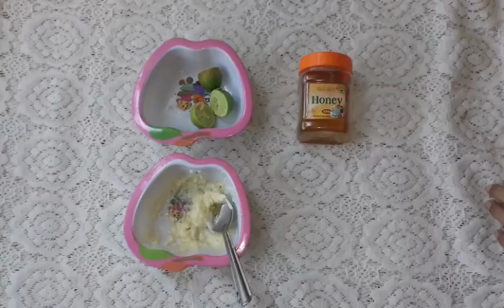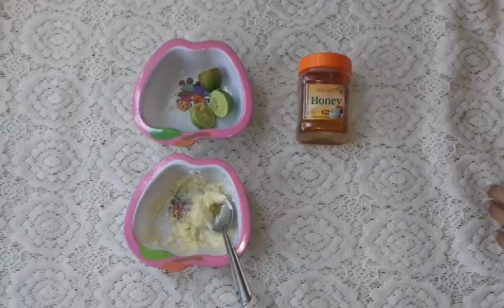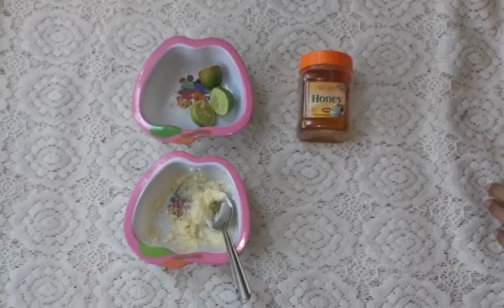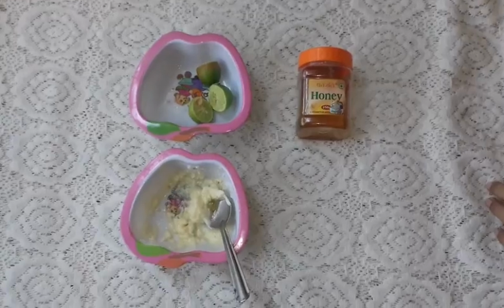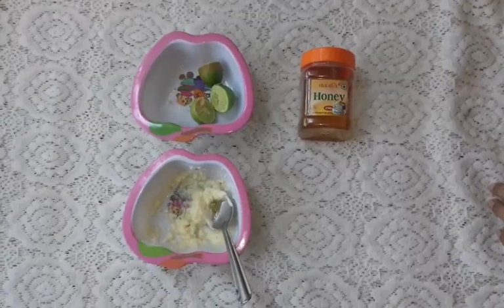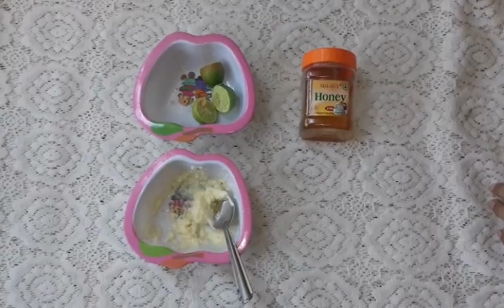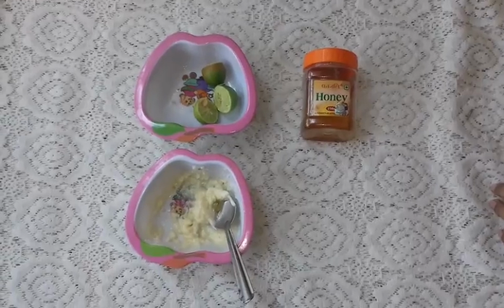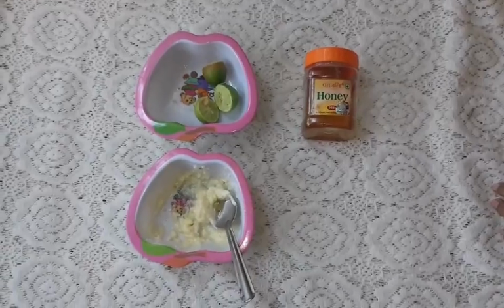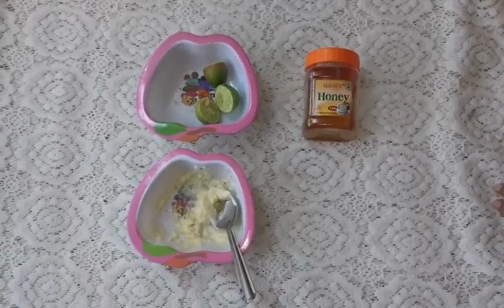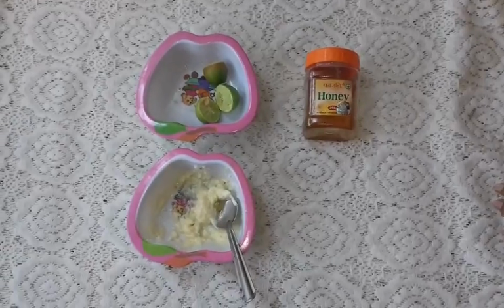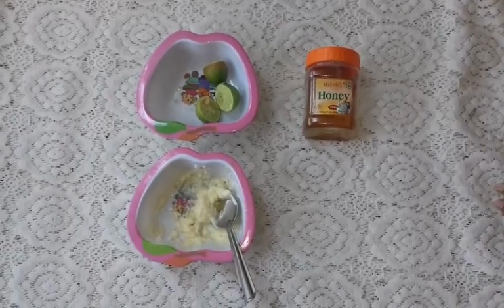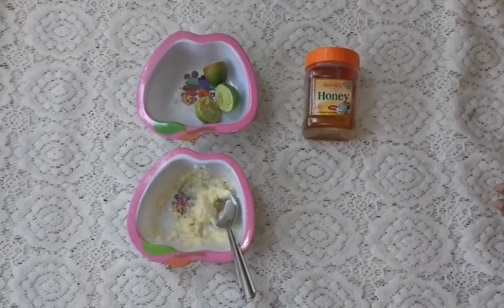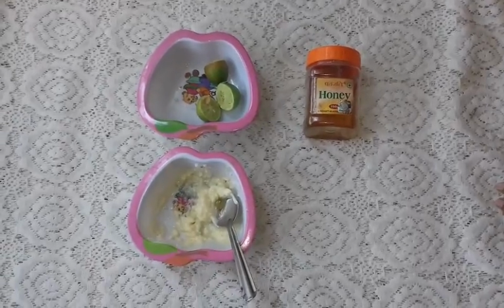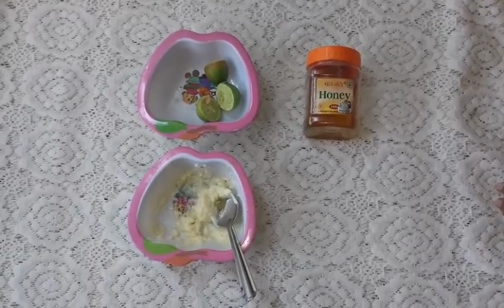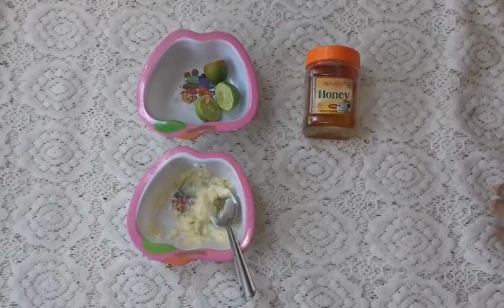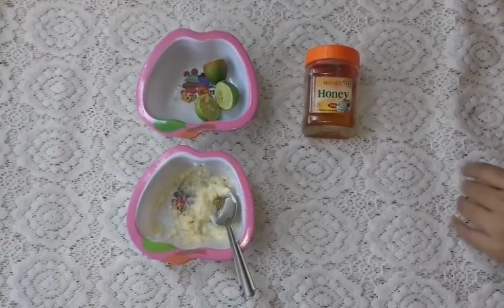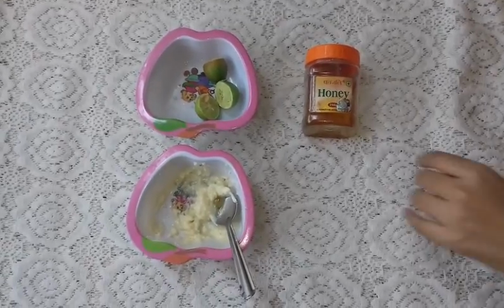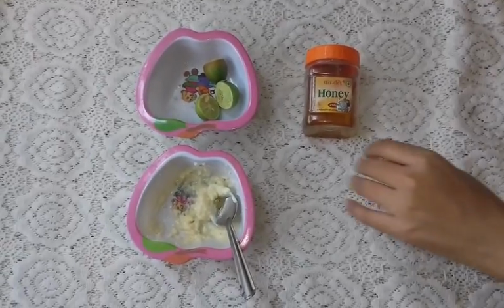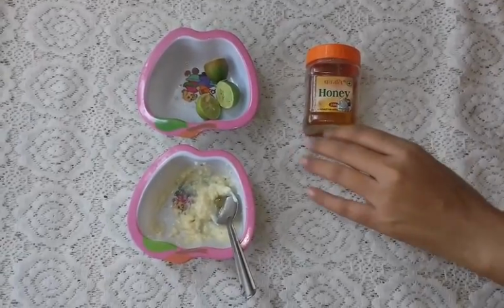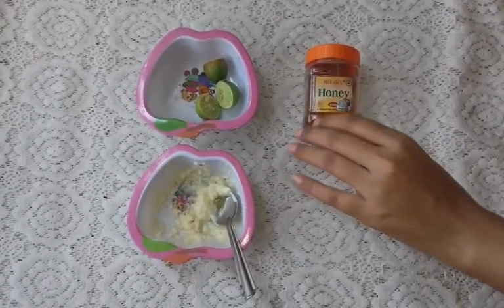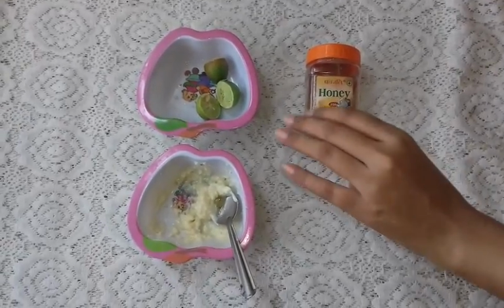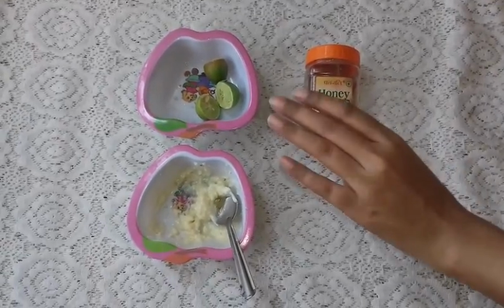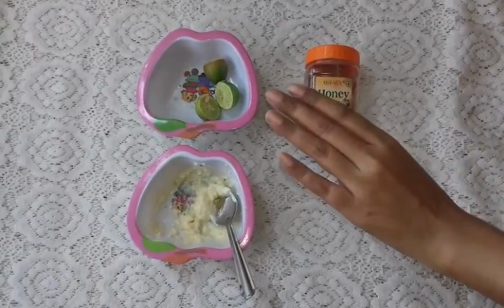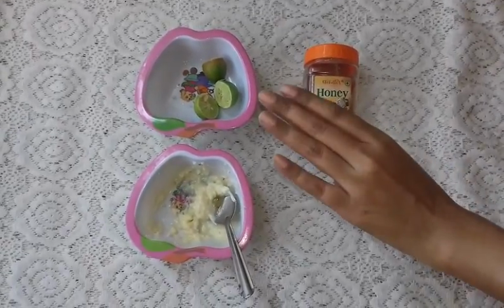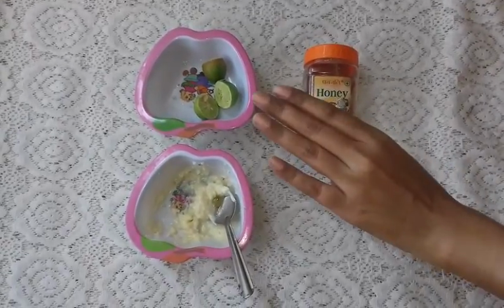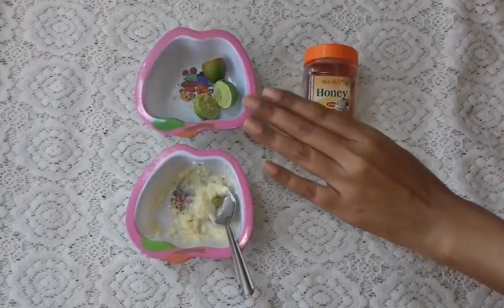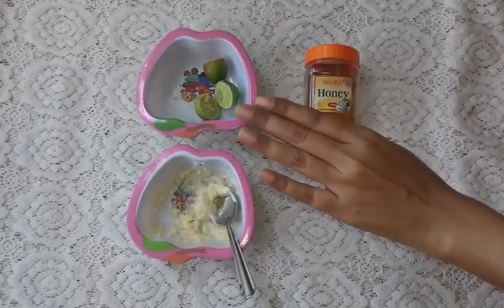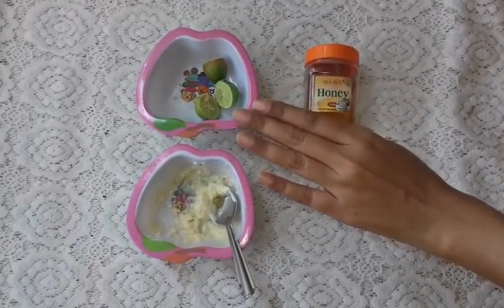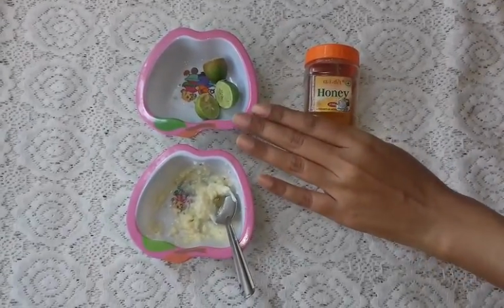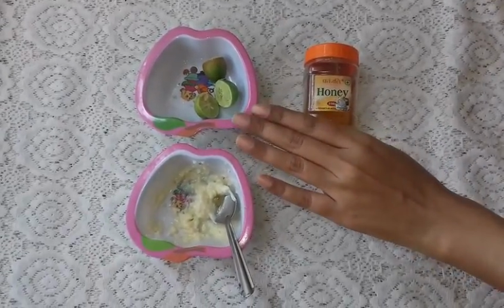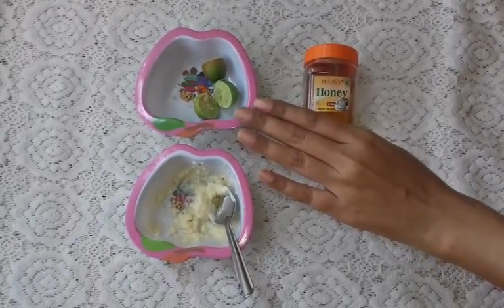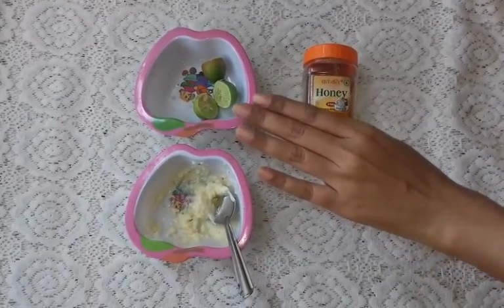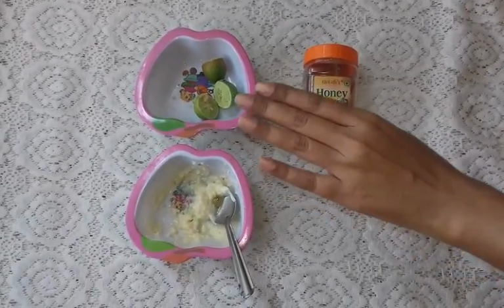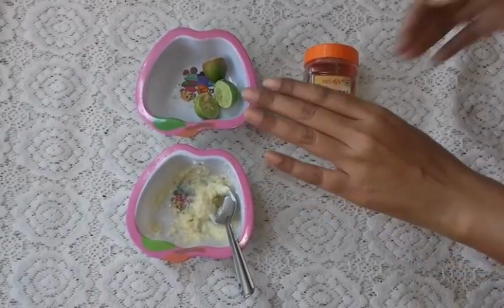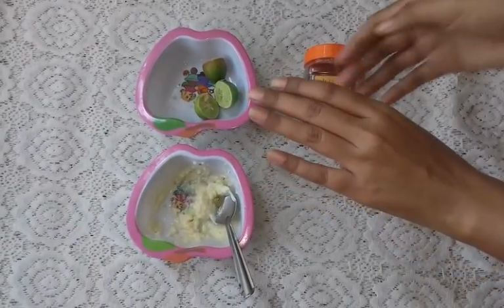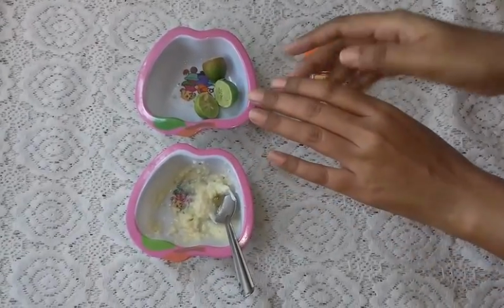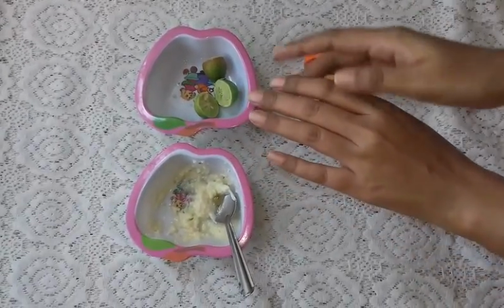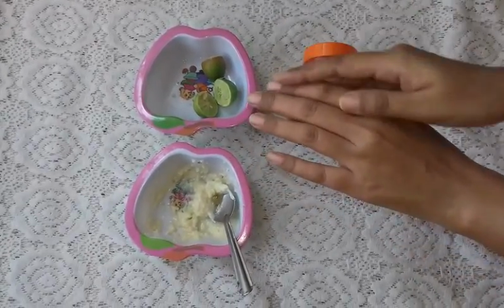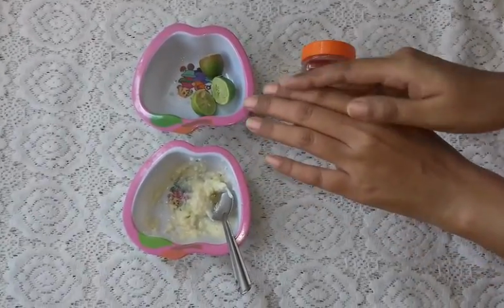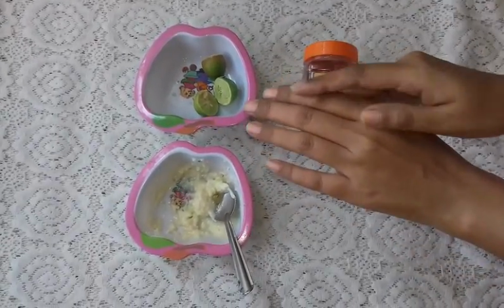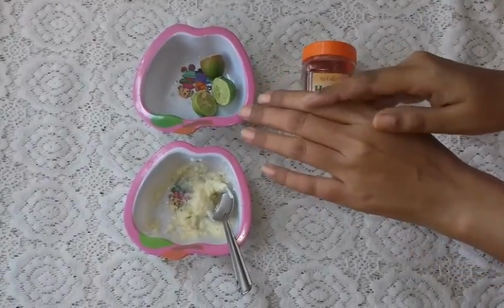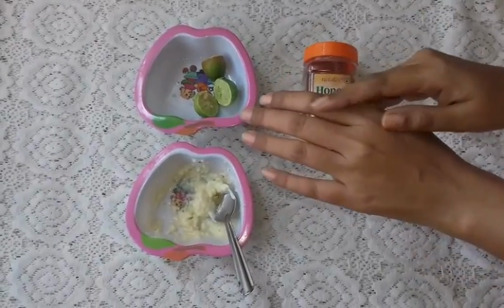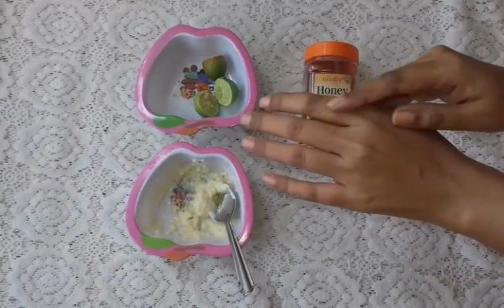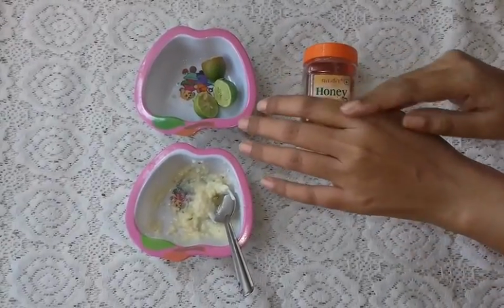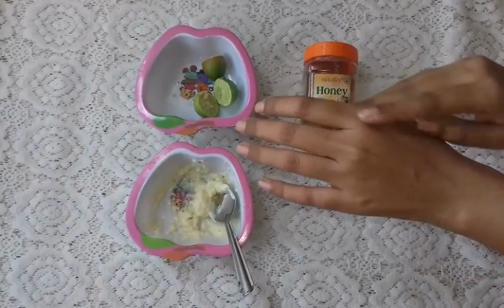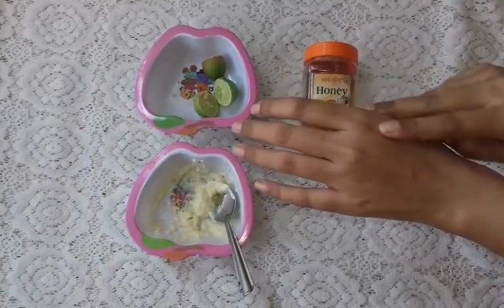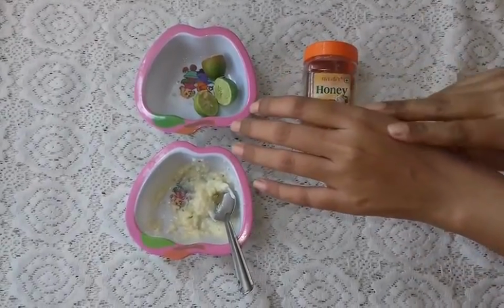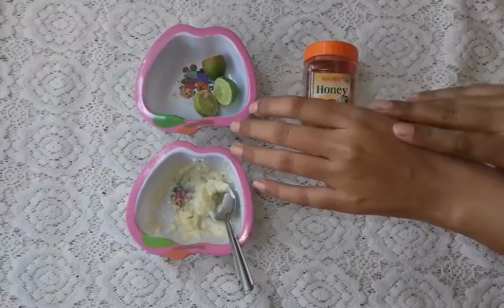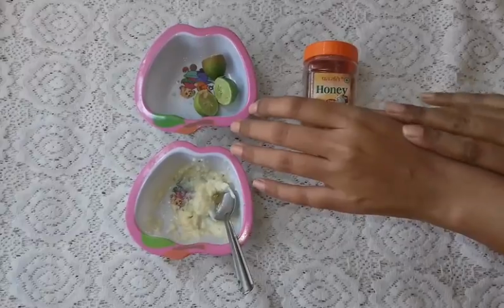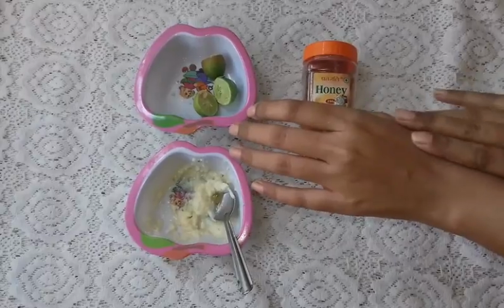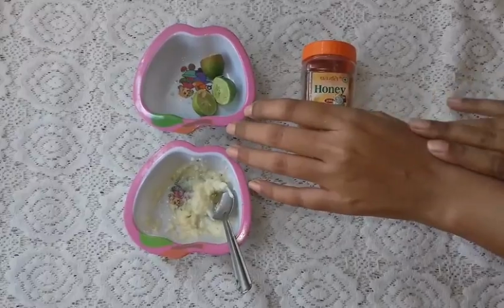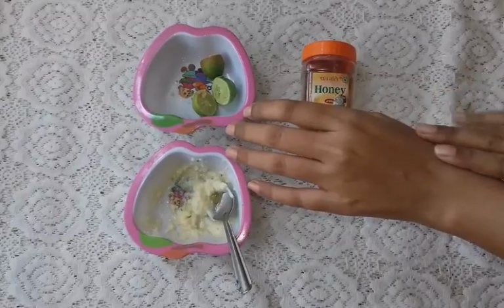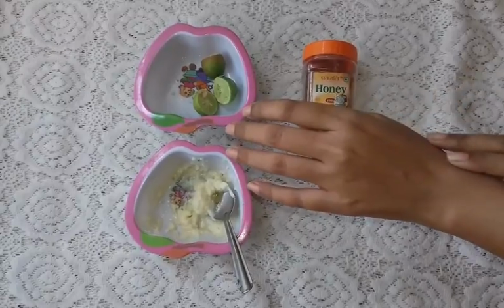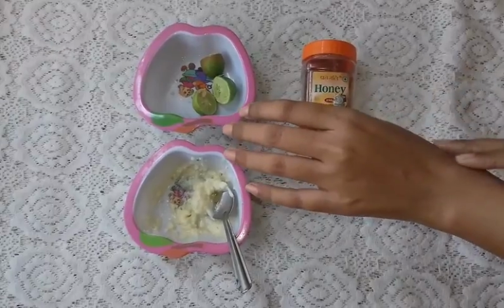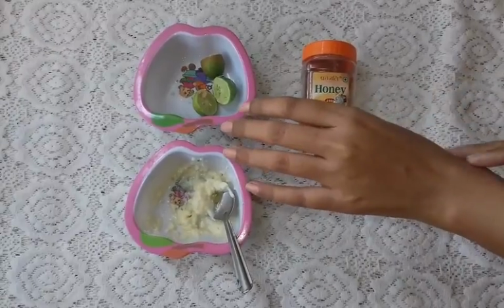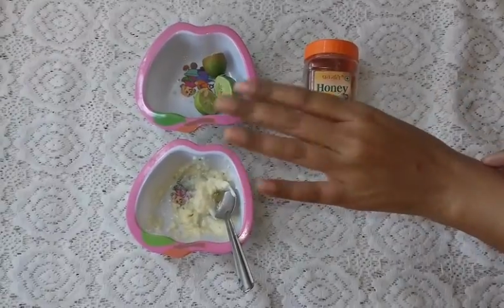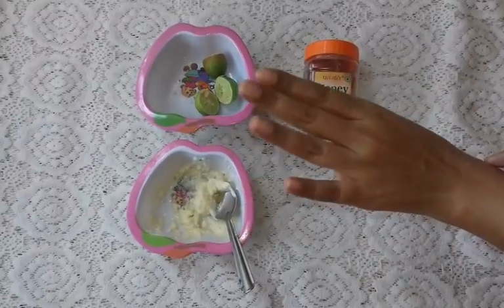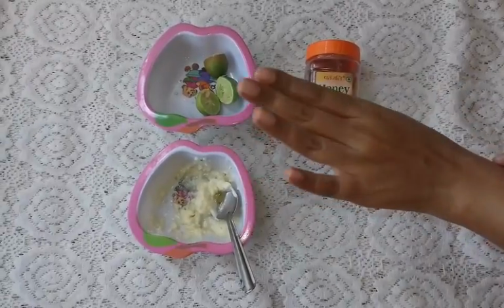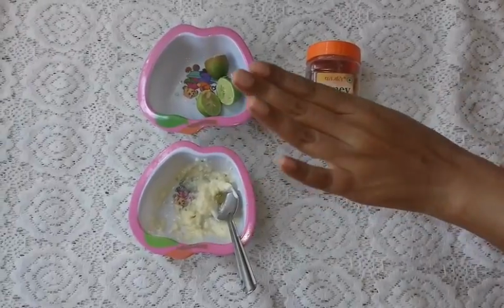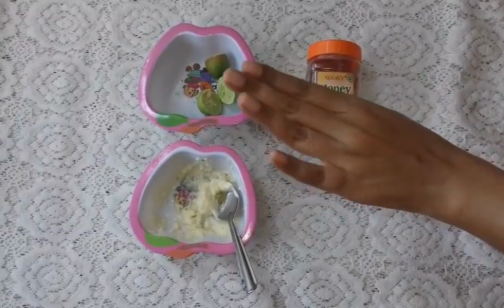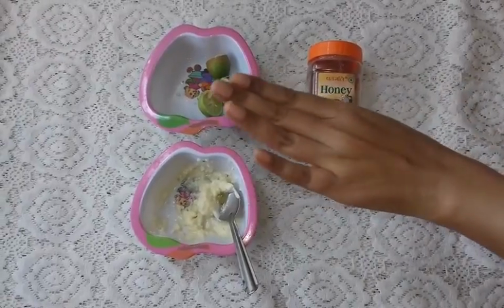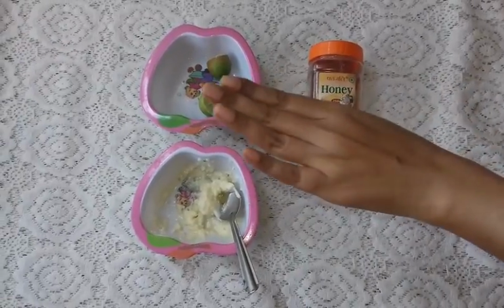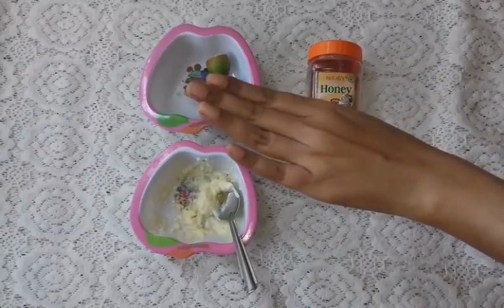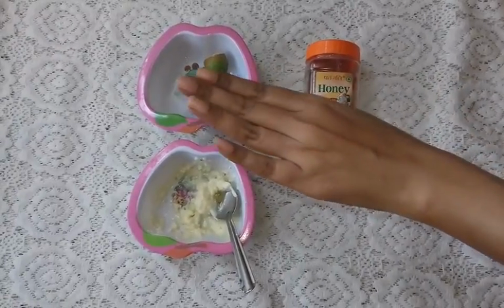Welcome to my channel. Today's topic is how to get soft, smooth and fair hands. We are going to talk about our hands.